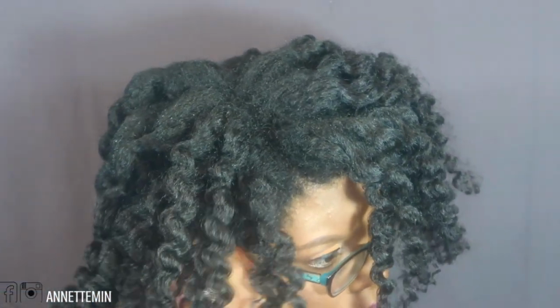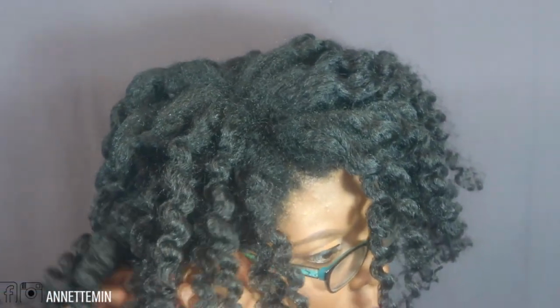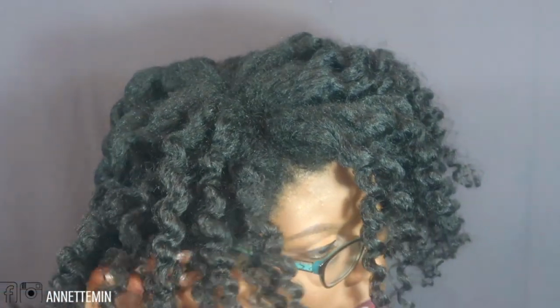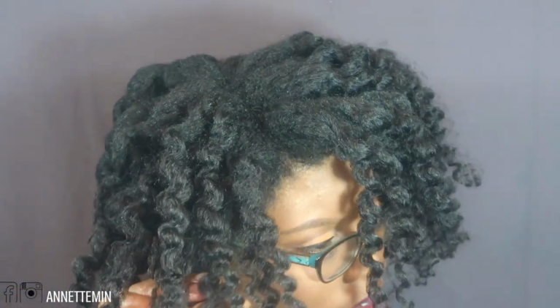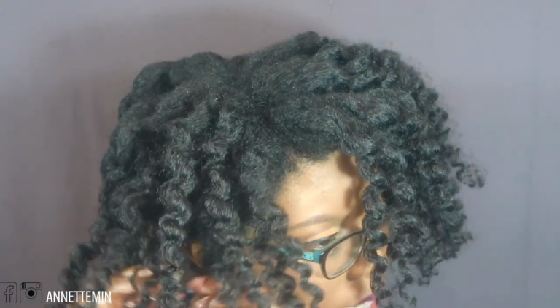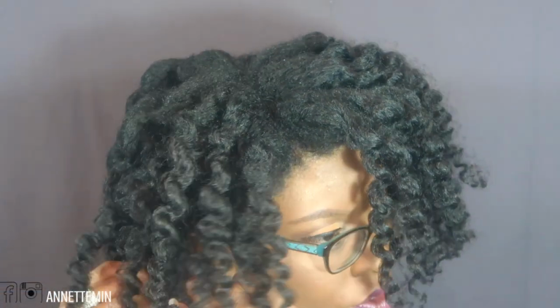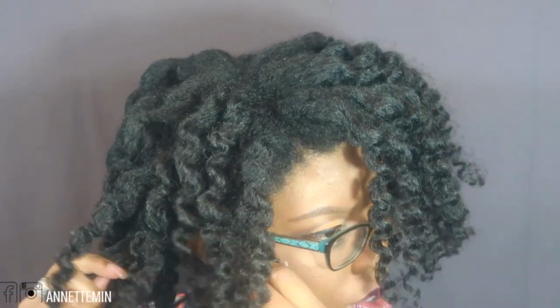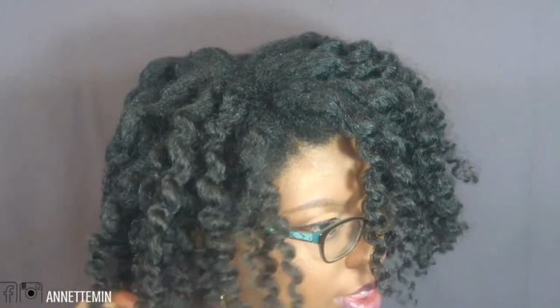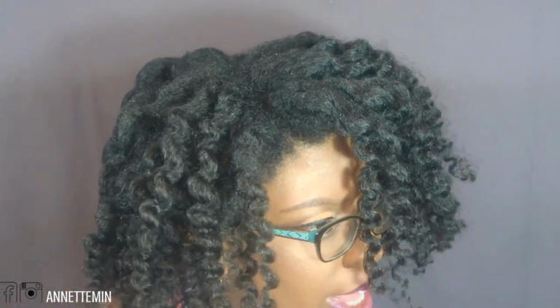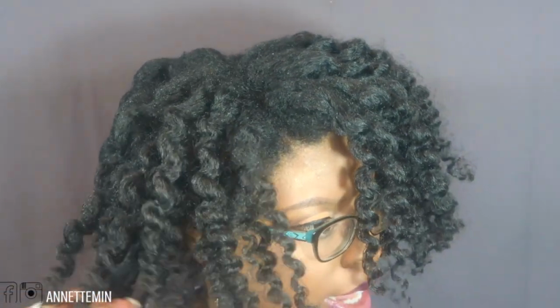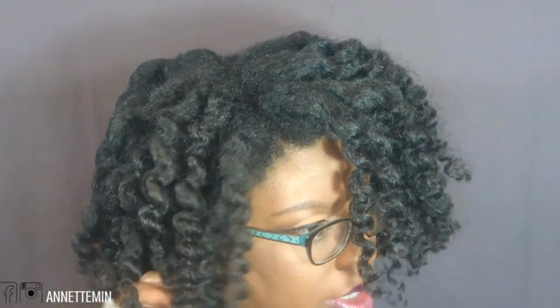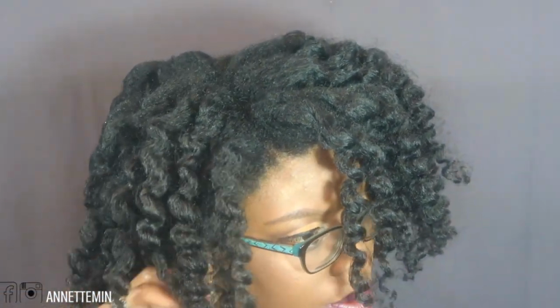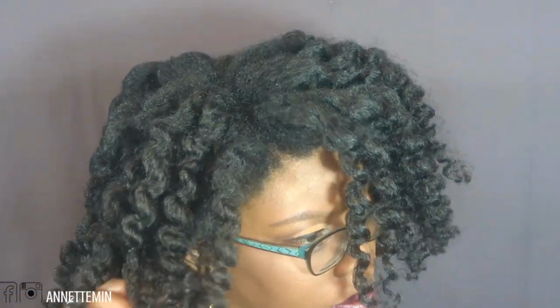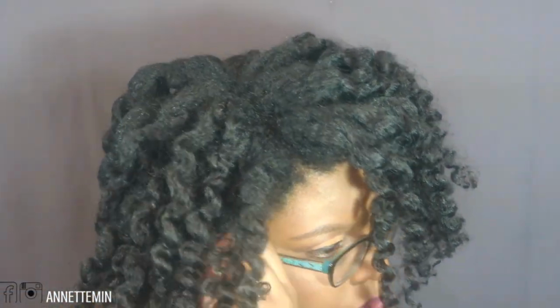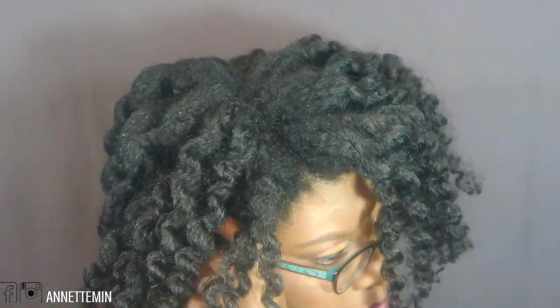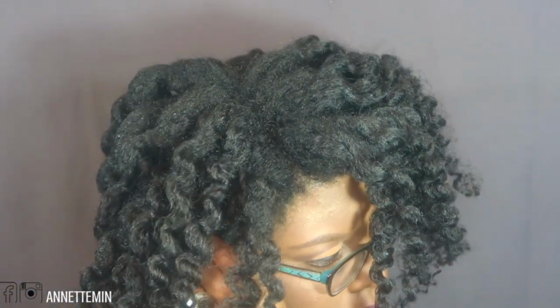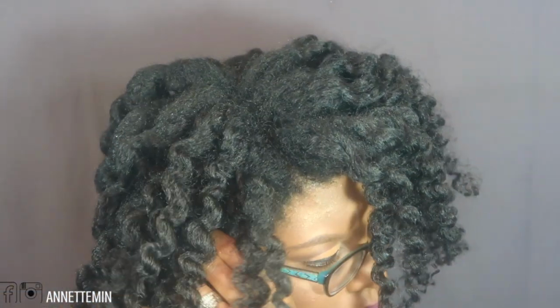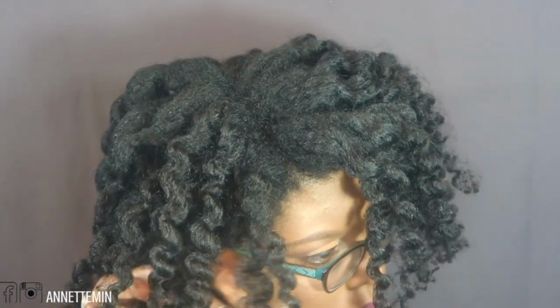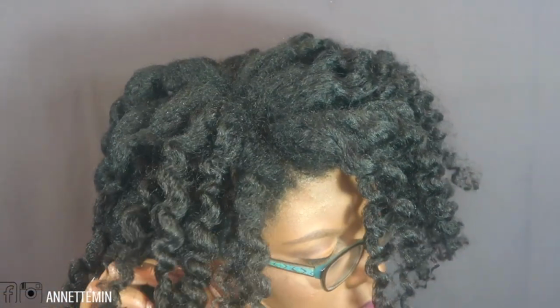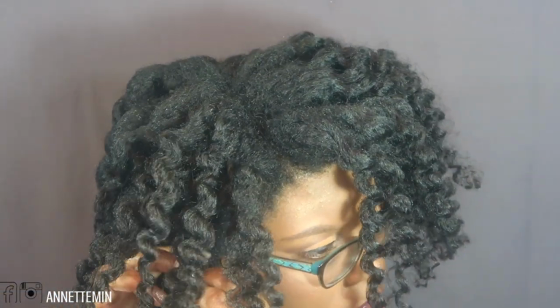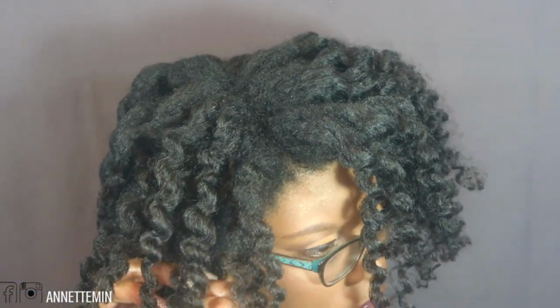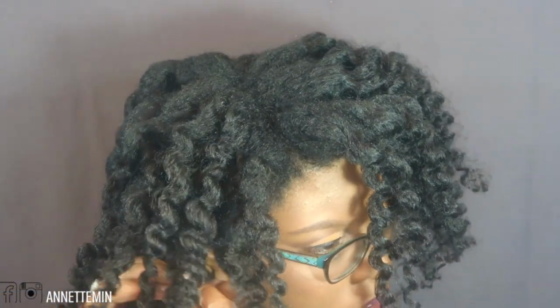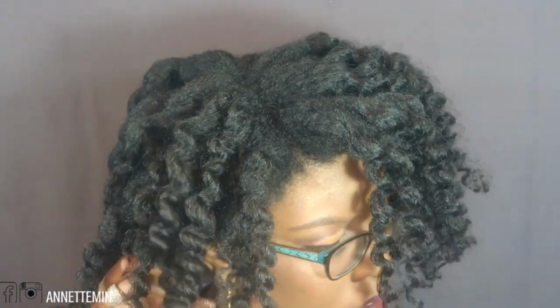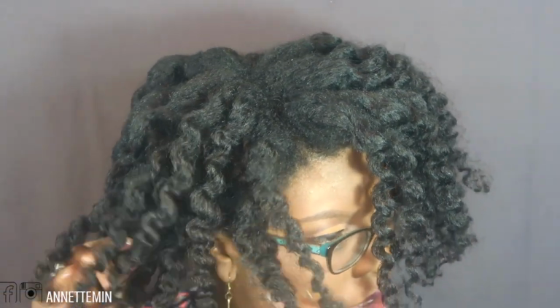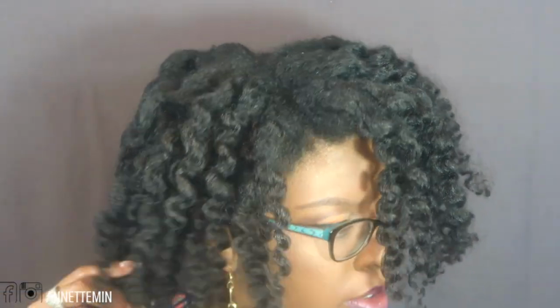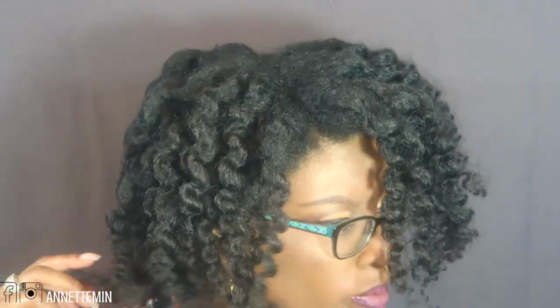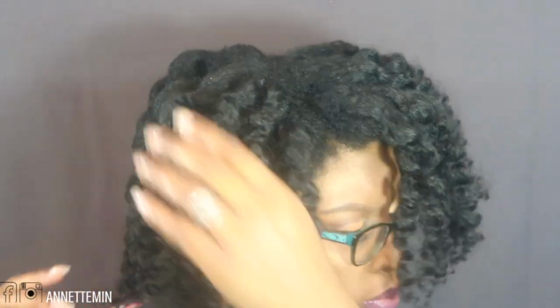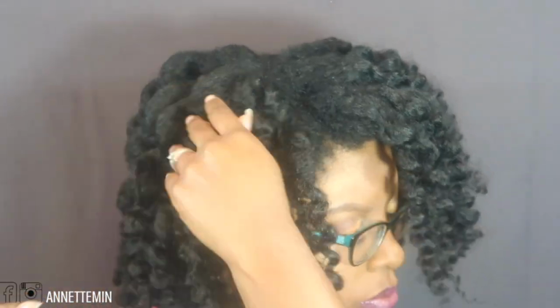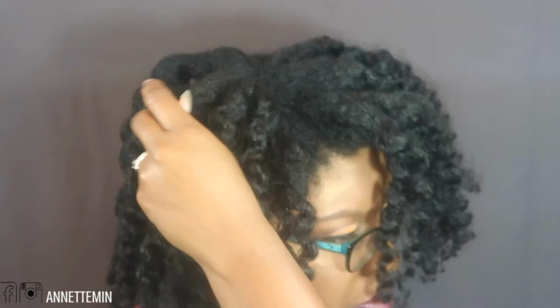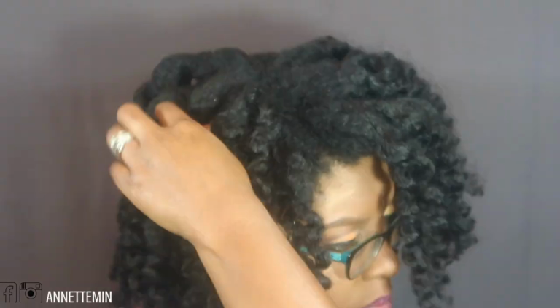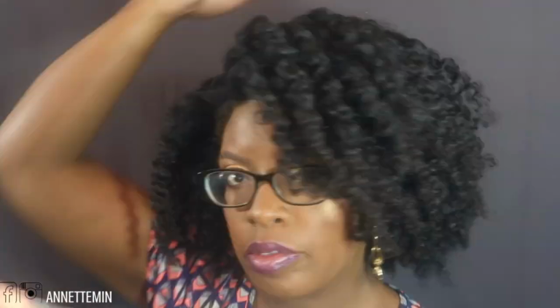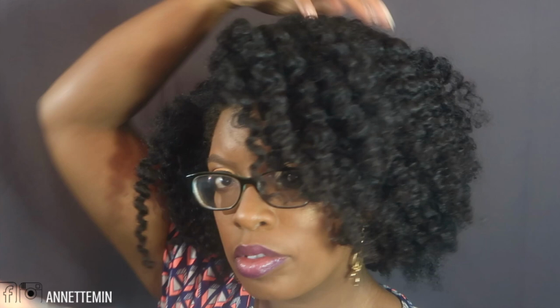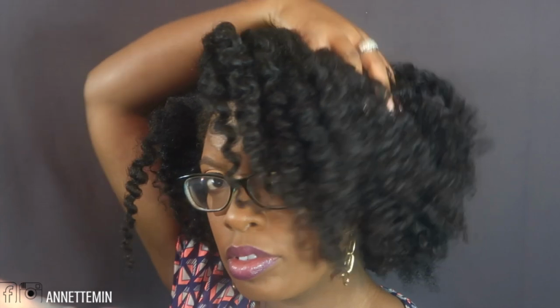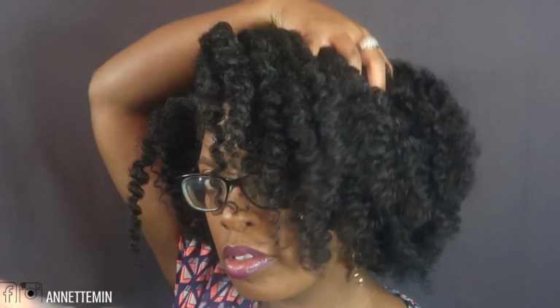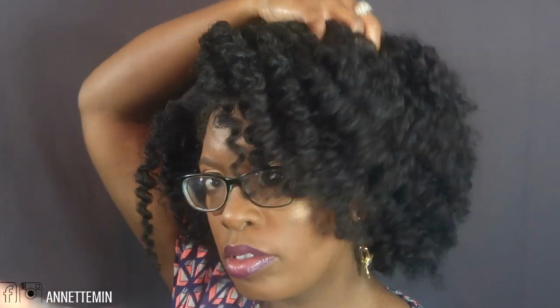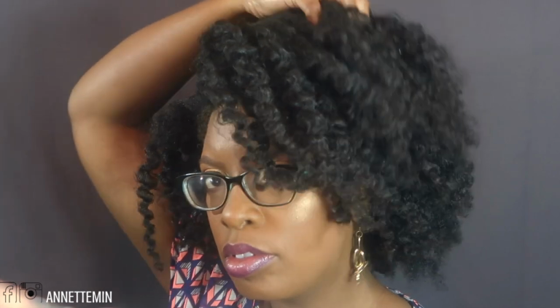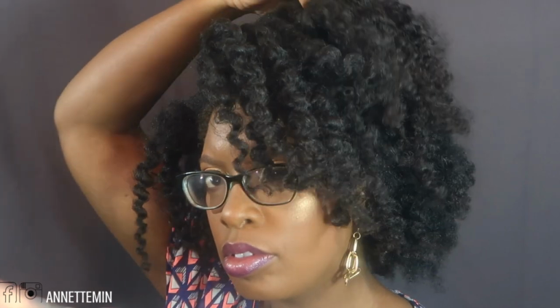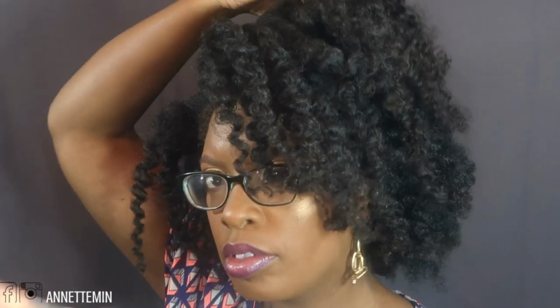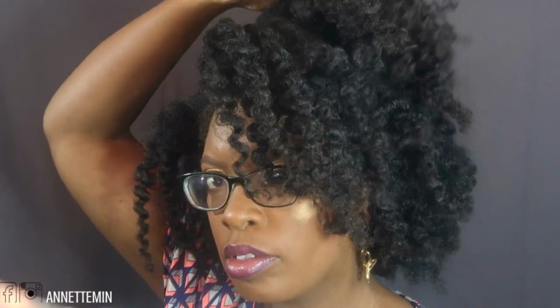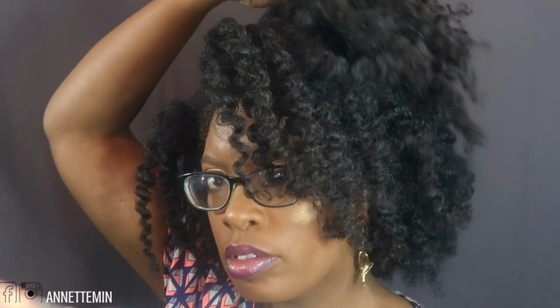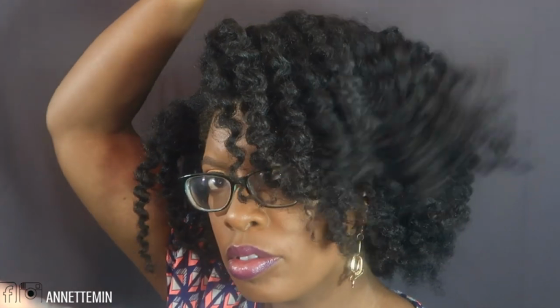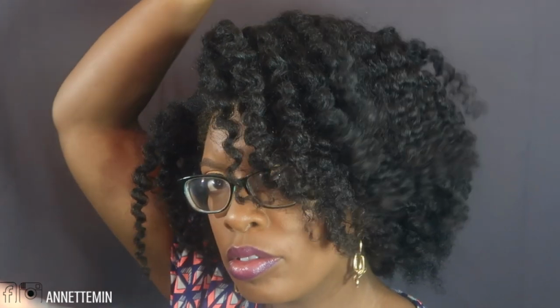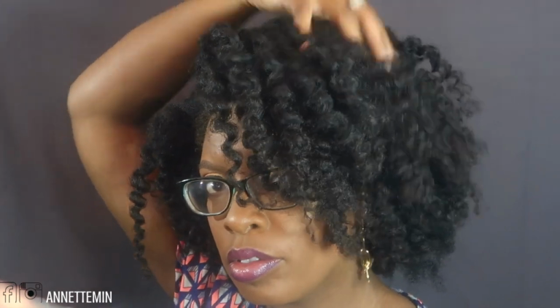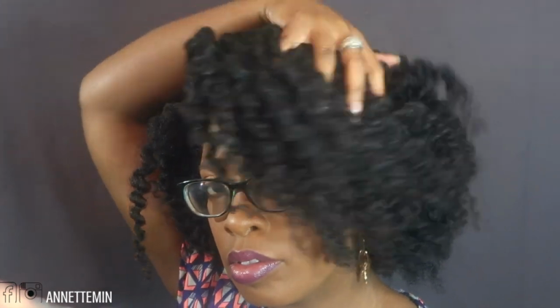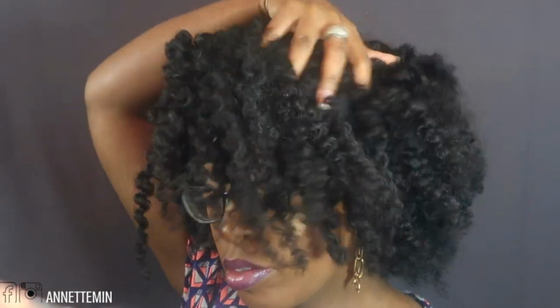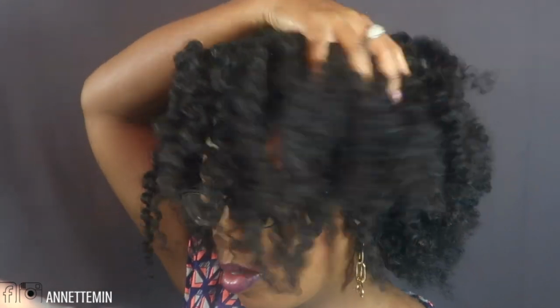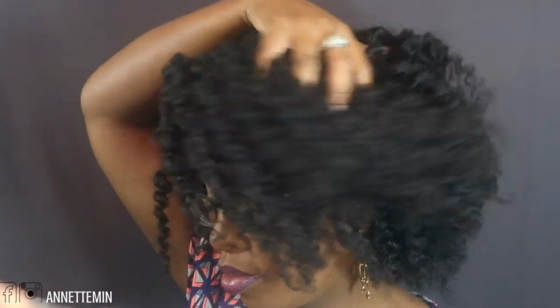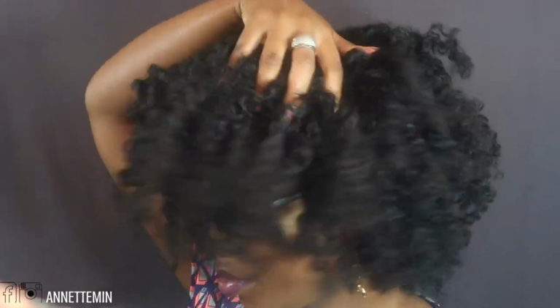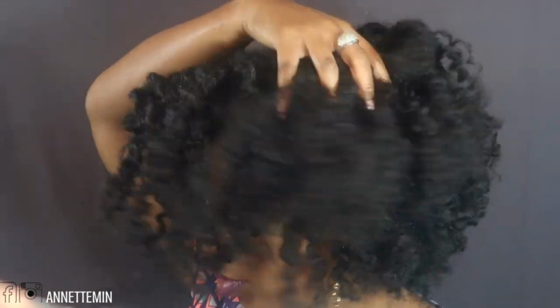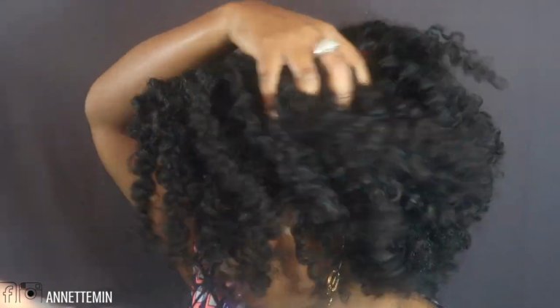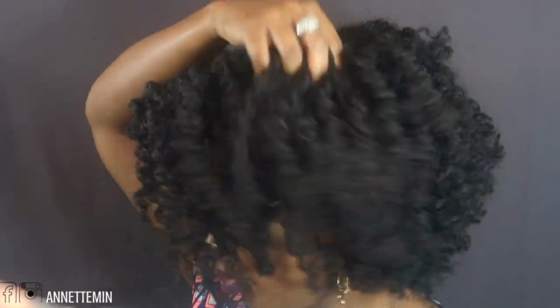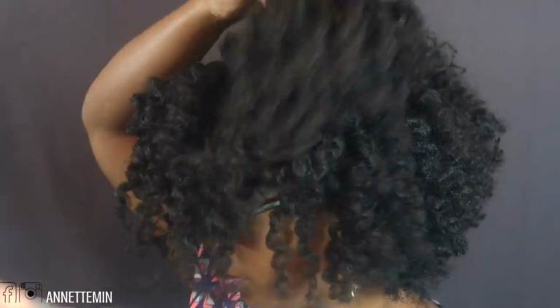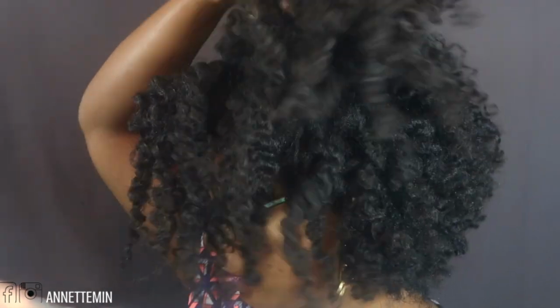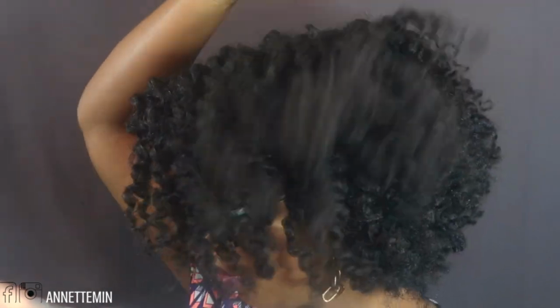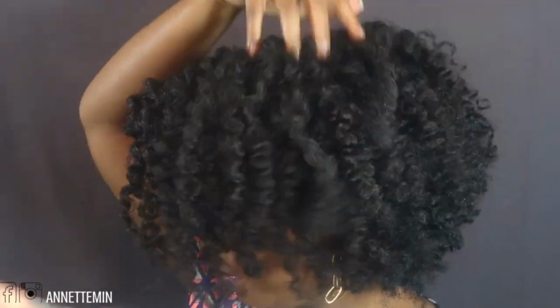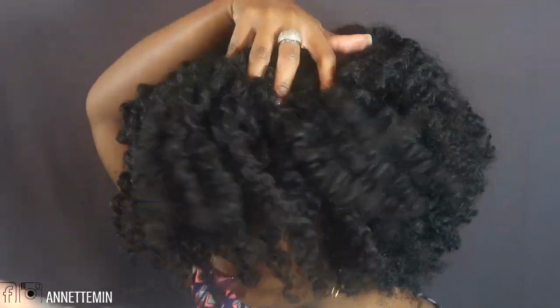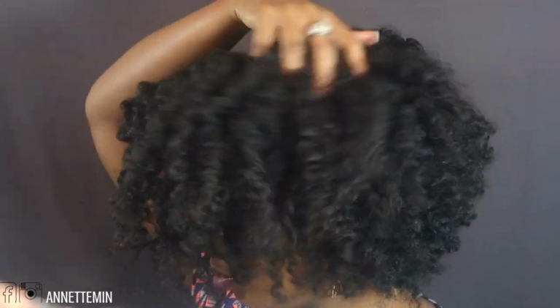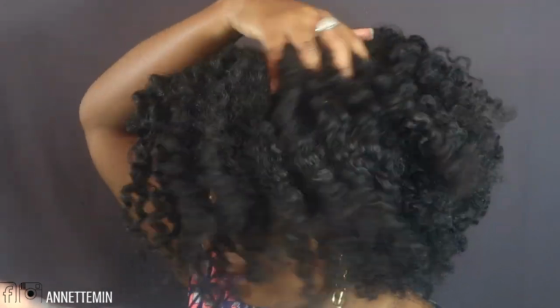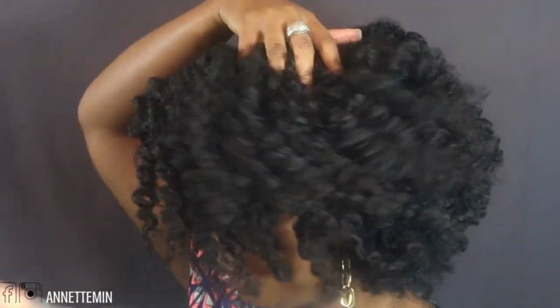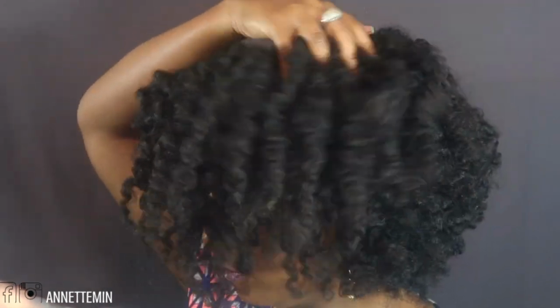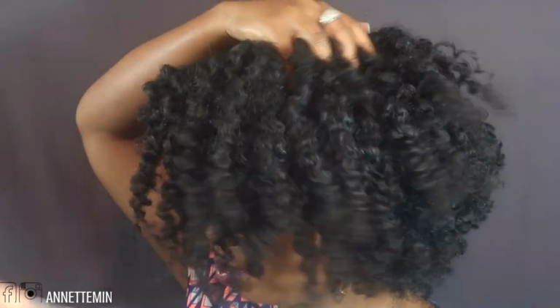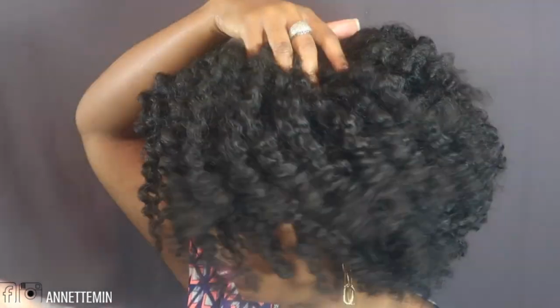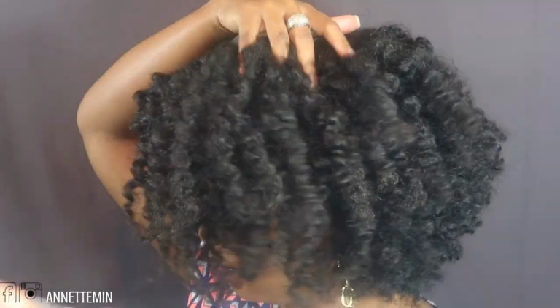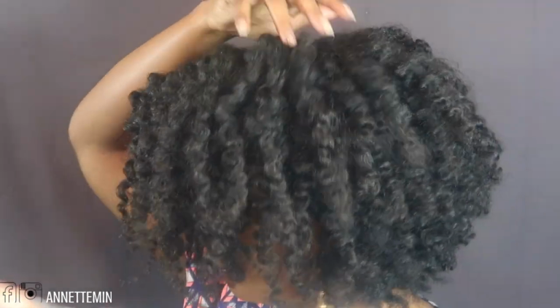This is the final look. That is it, you guys. Thank you so much for watching. Take care, bye.